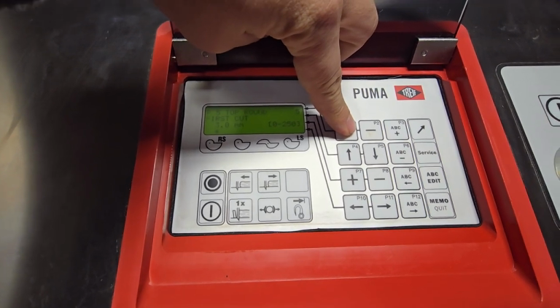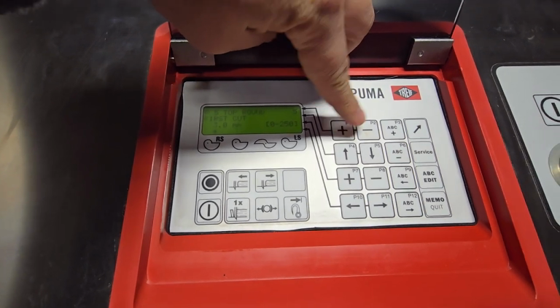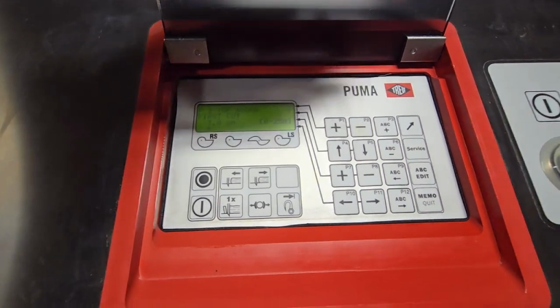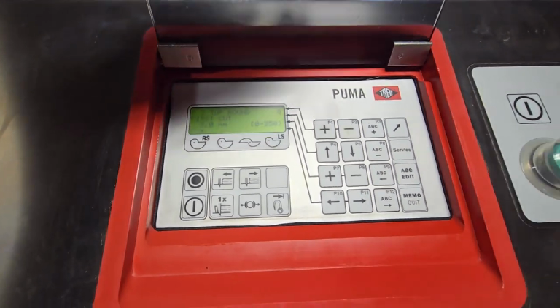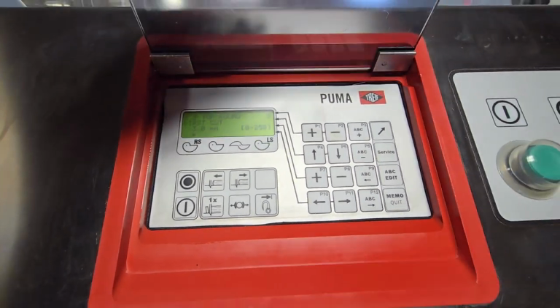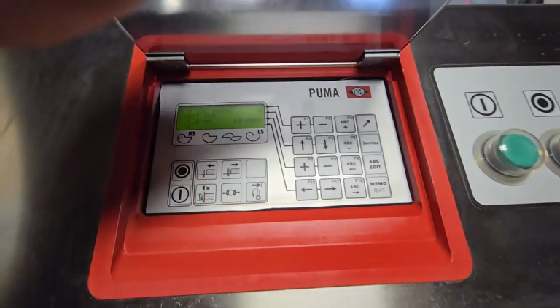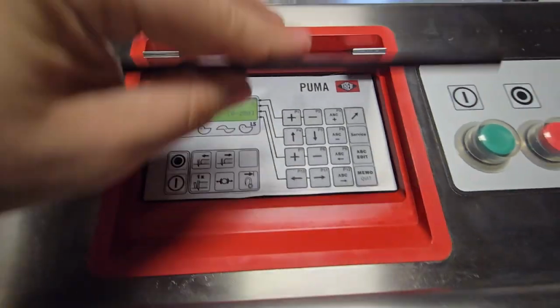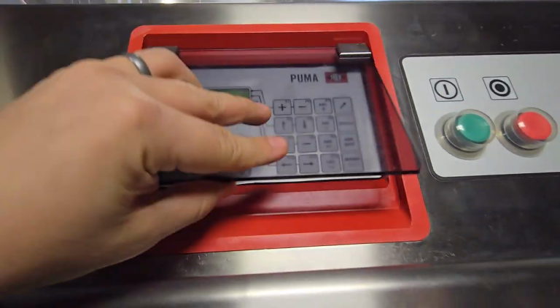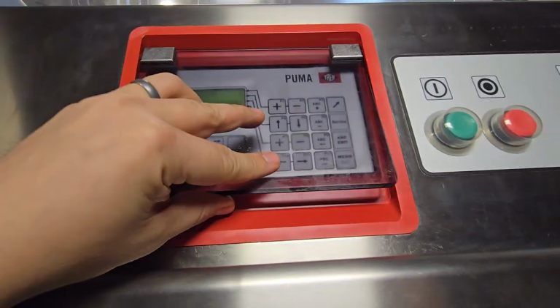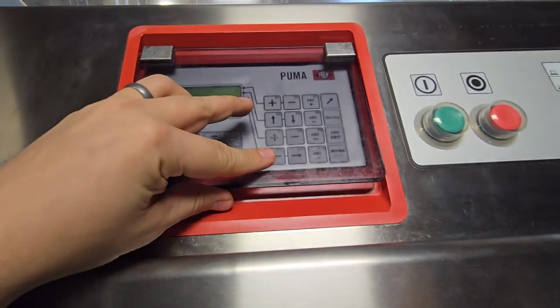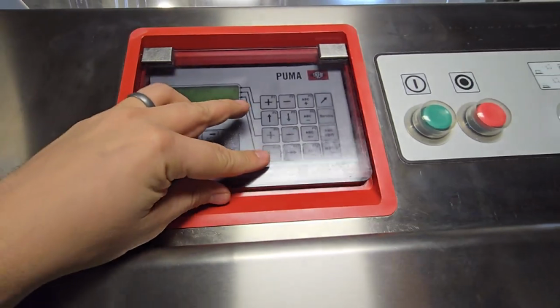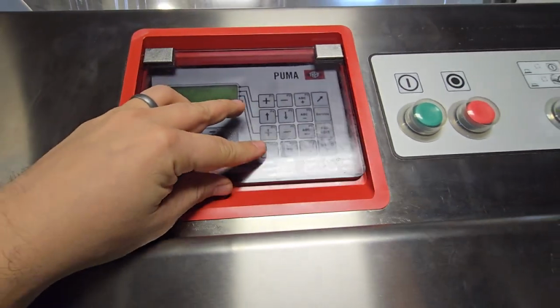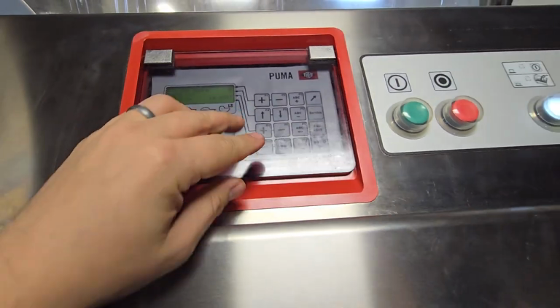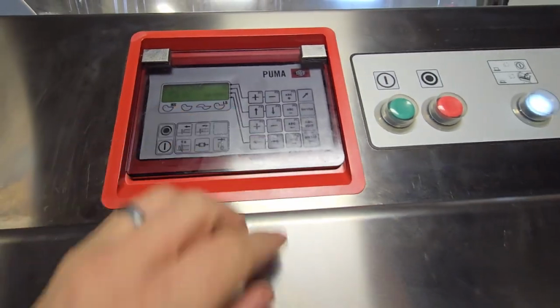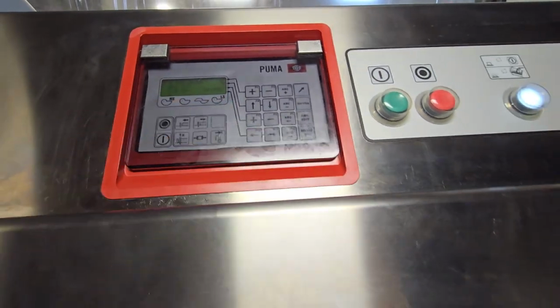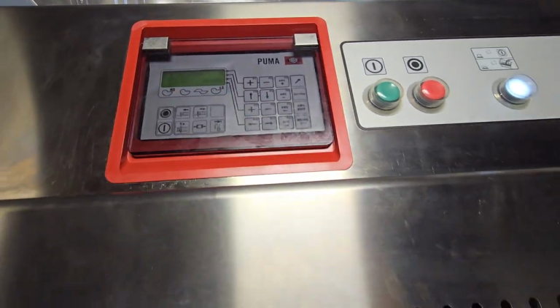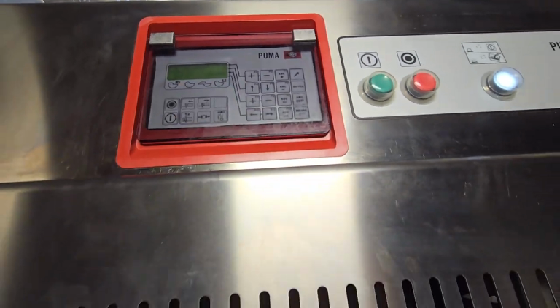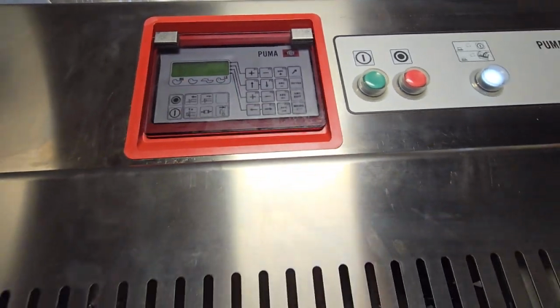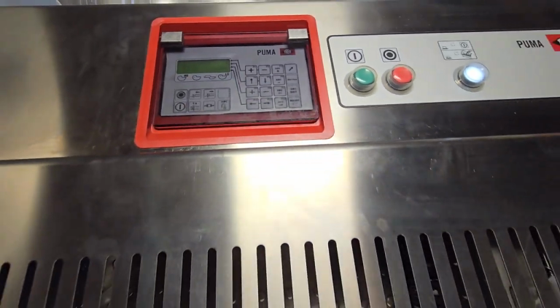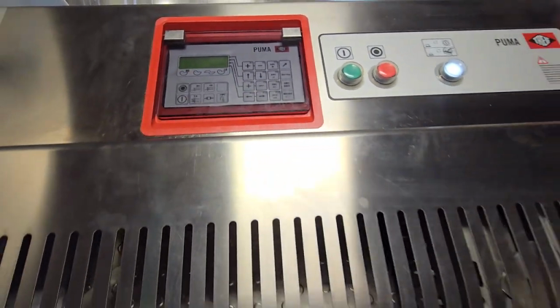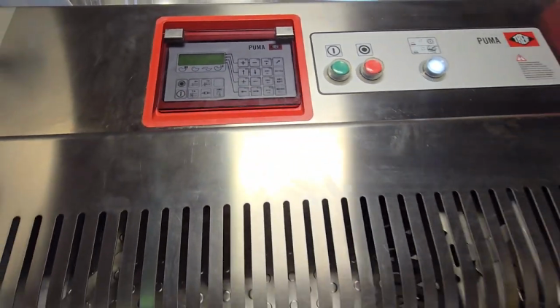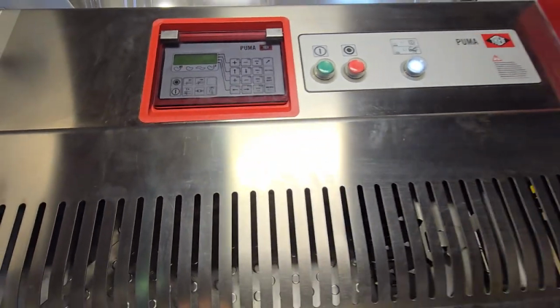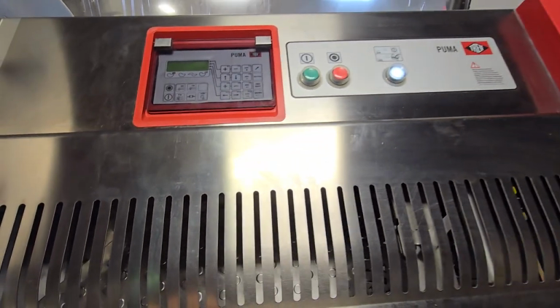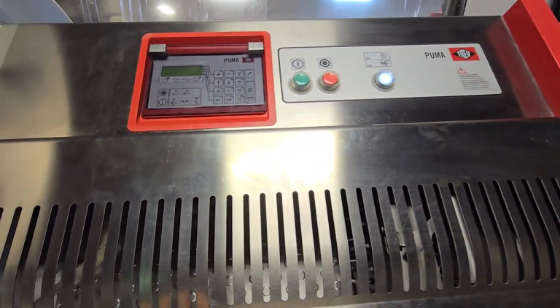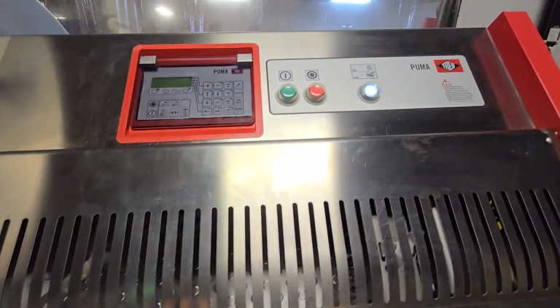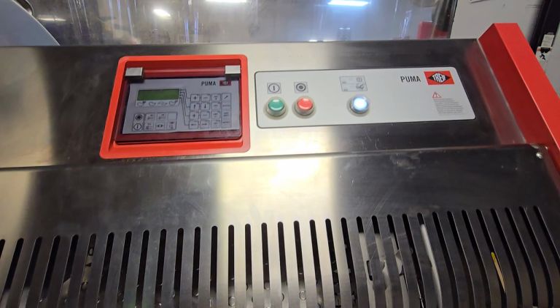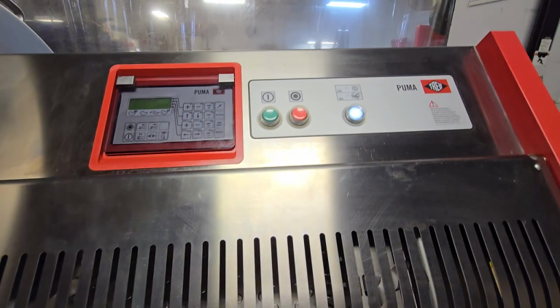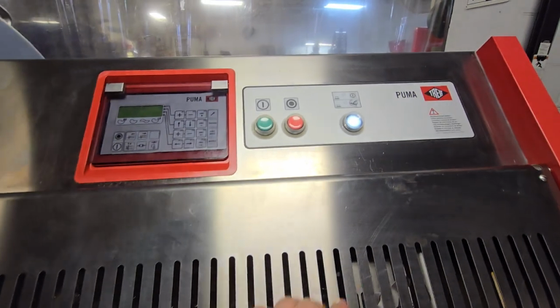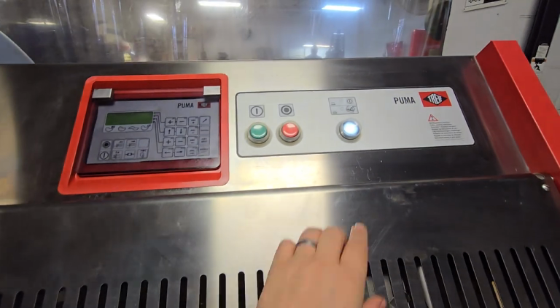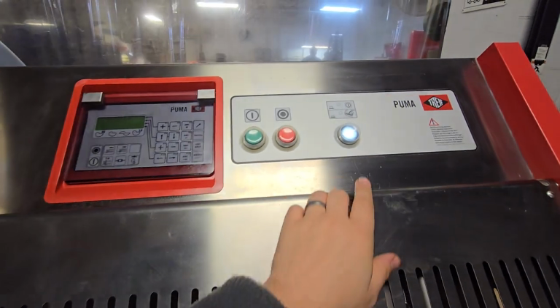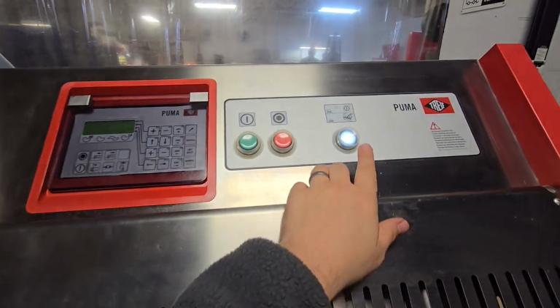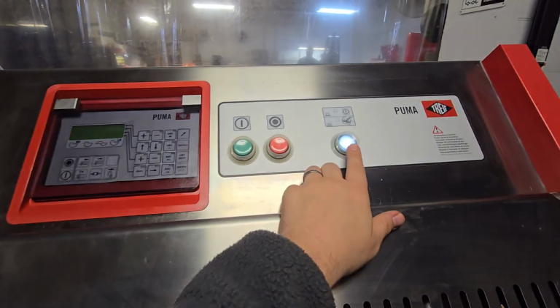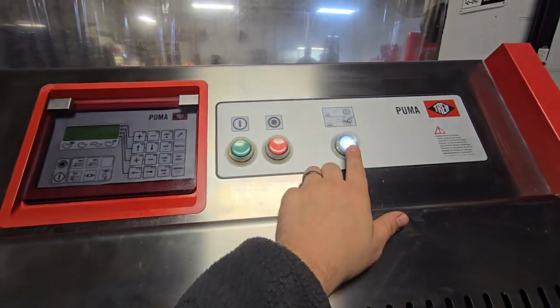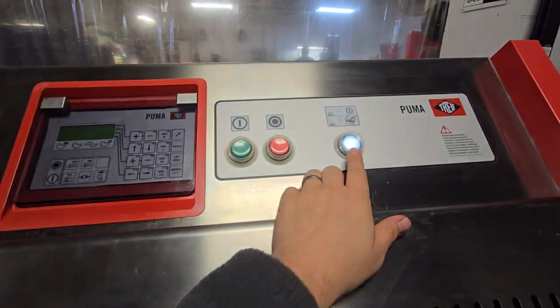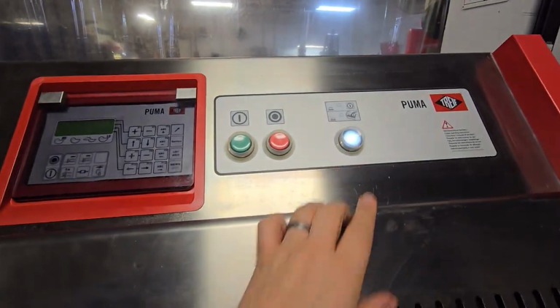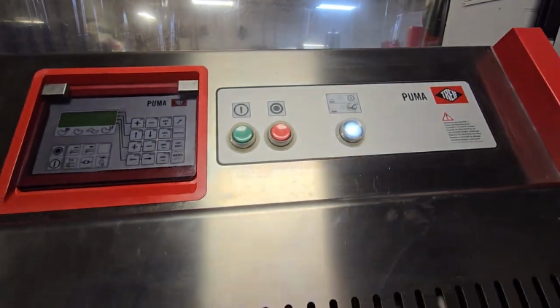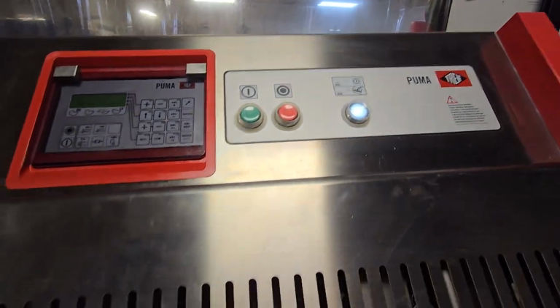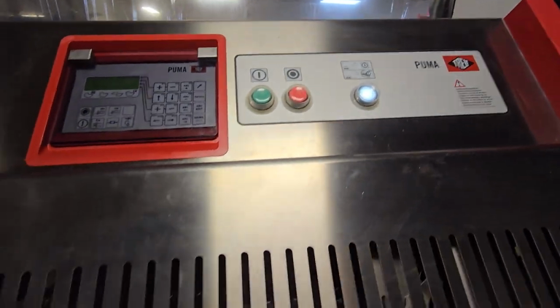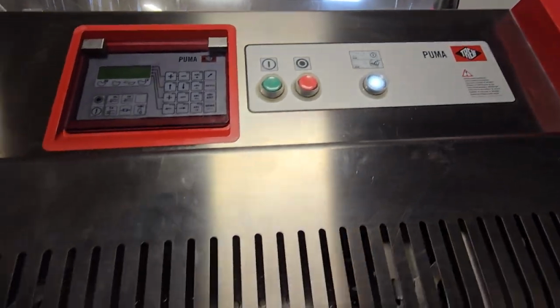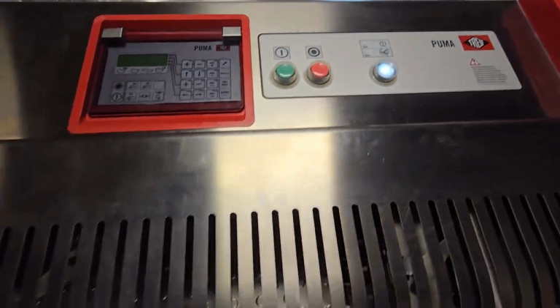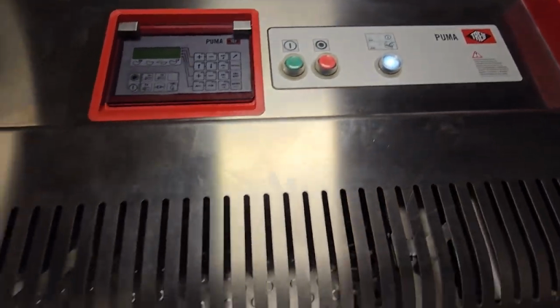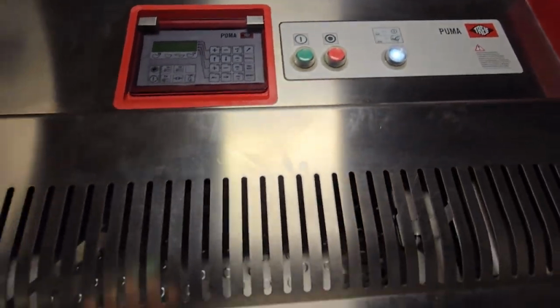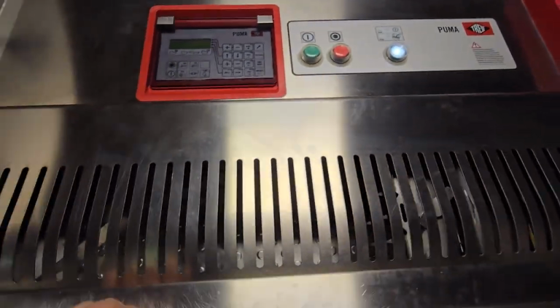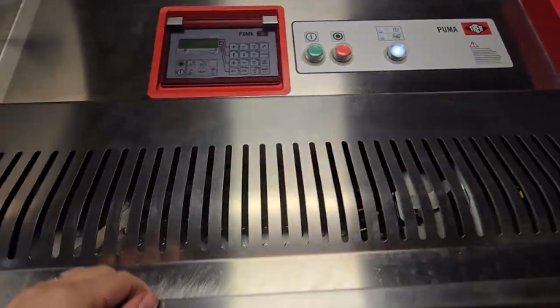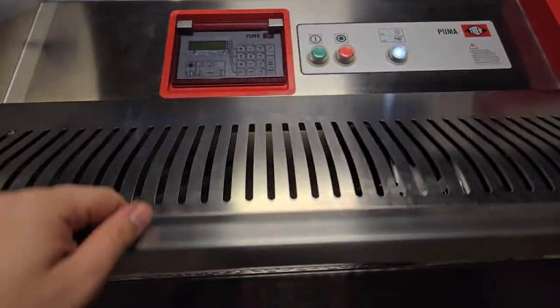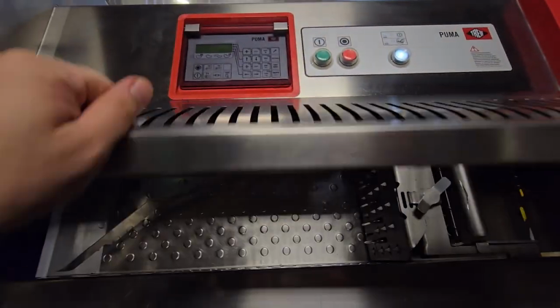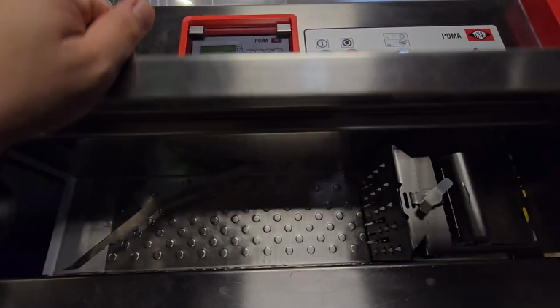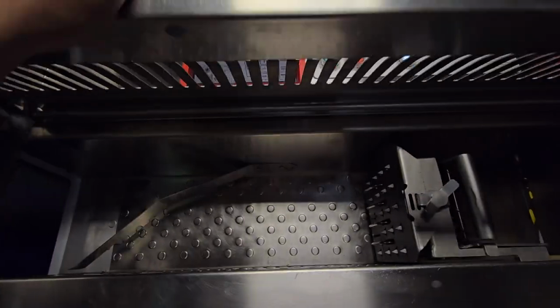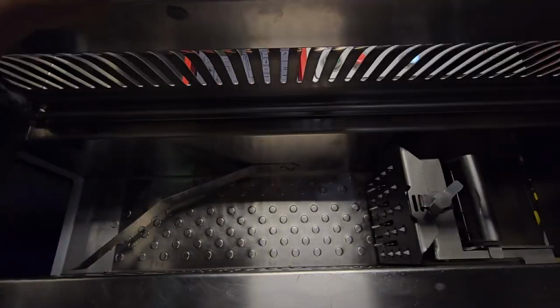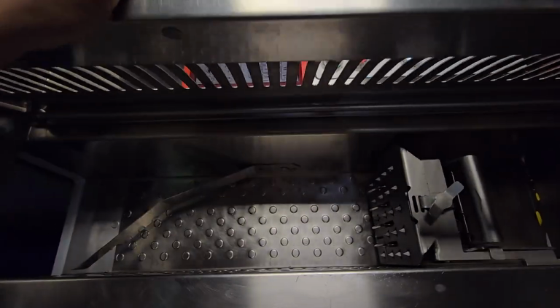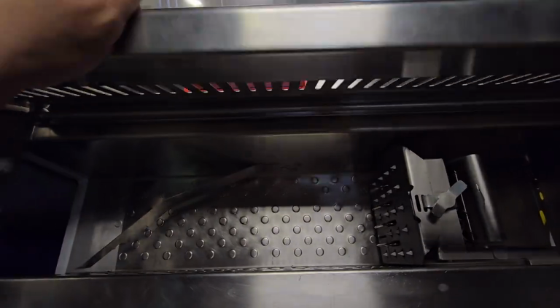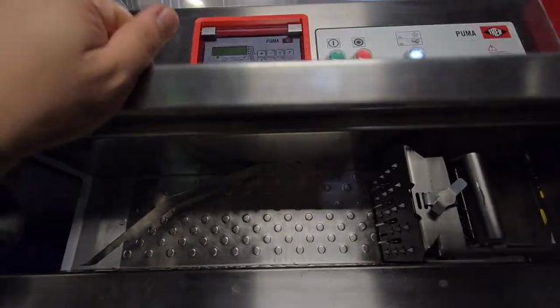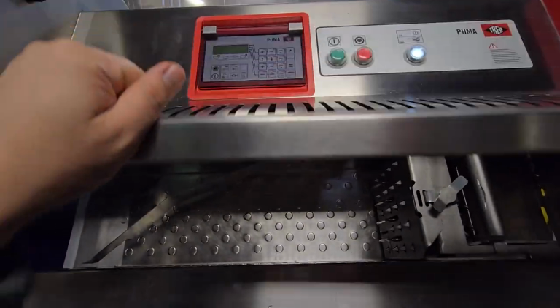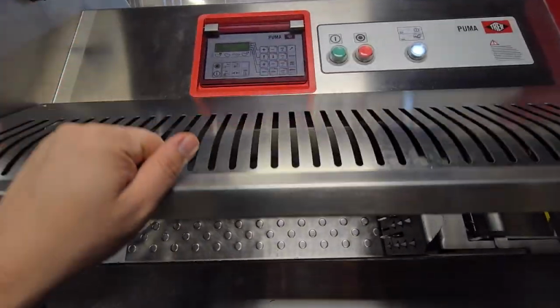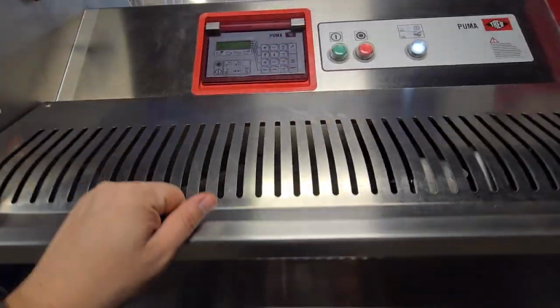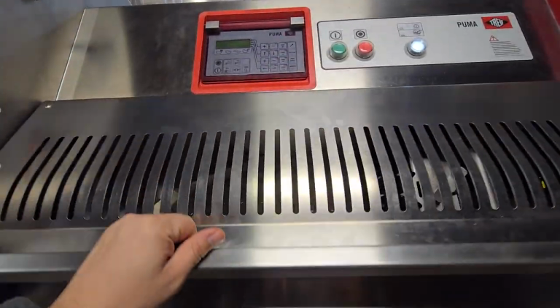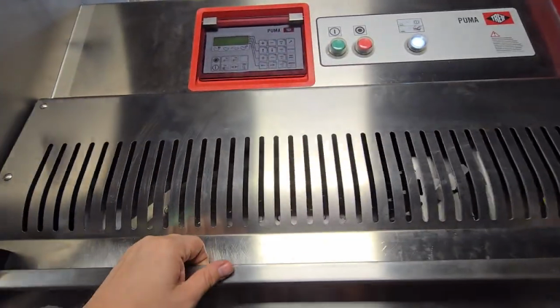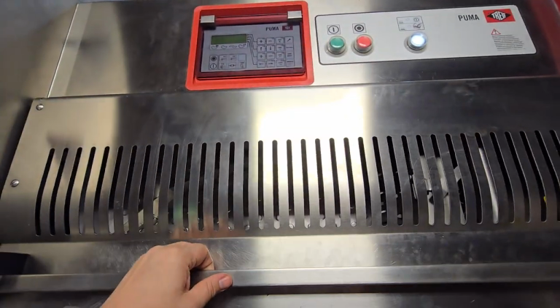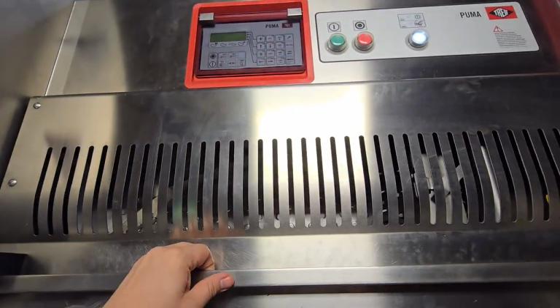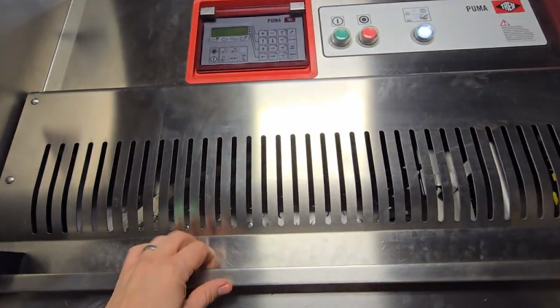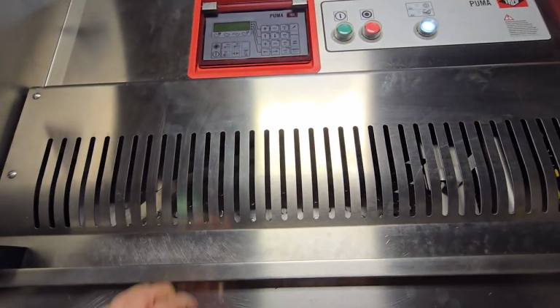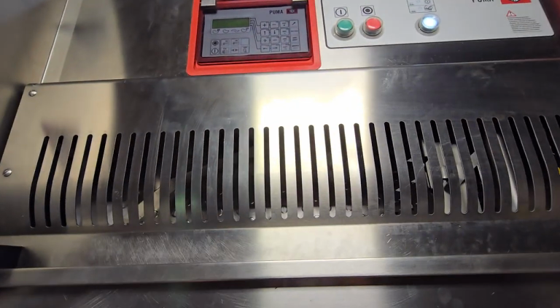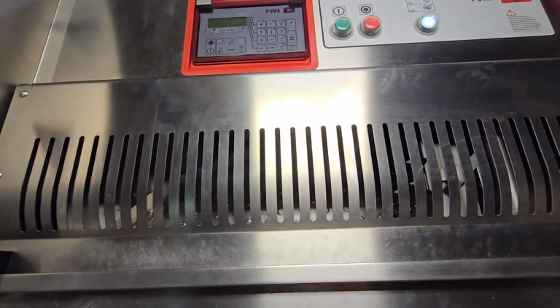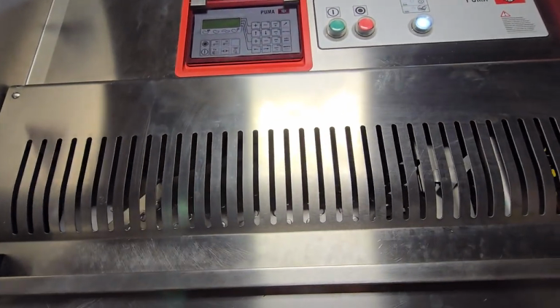Three millimeter cut — so a nice small cut. When the white light is illuminated it means that the cycle will start automatically when you open and close the chamber.